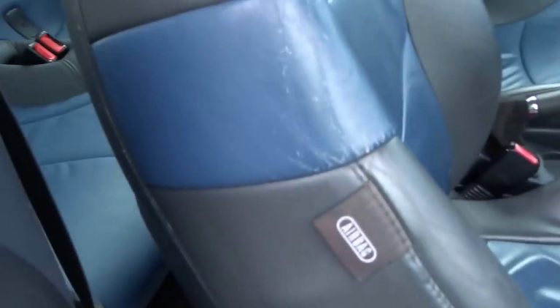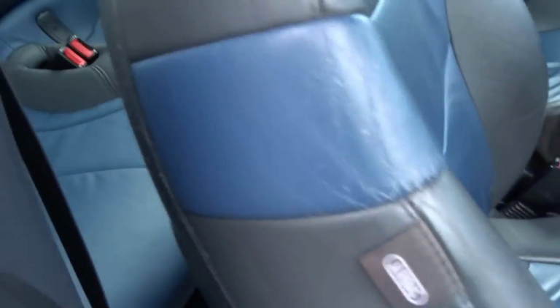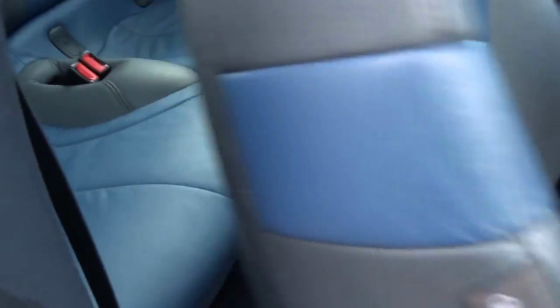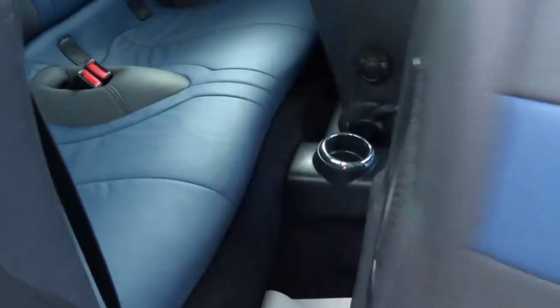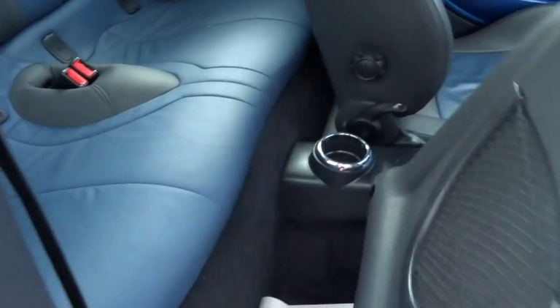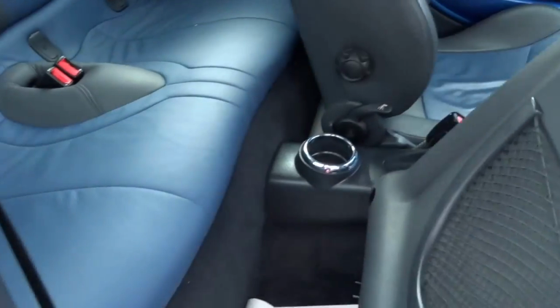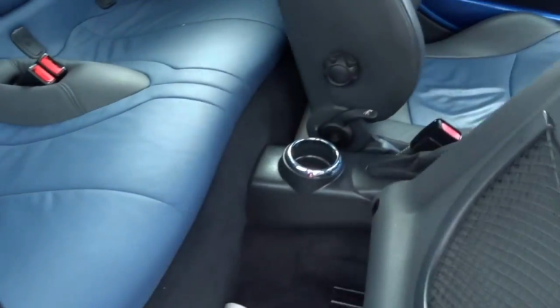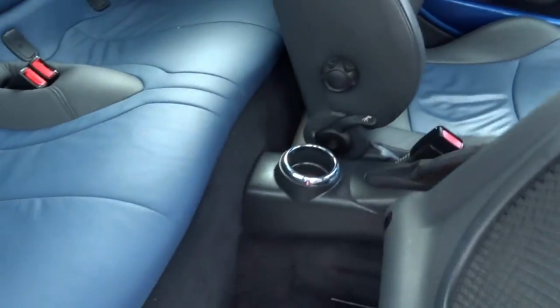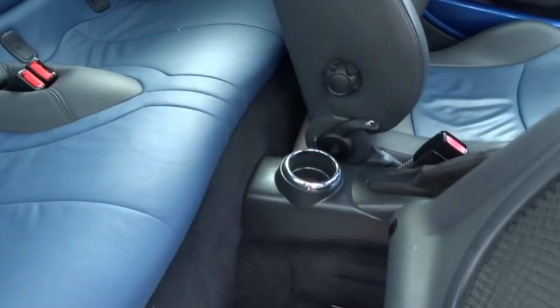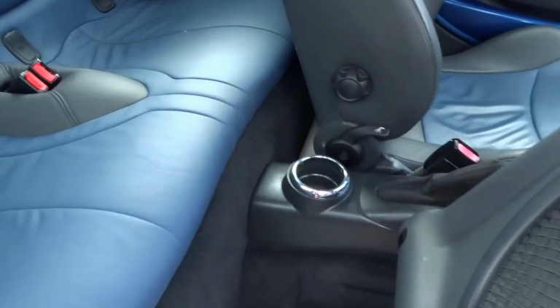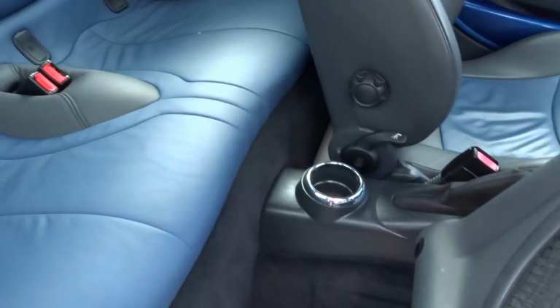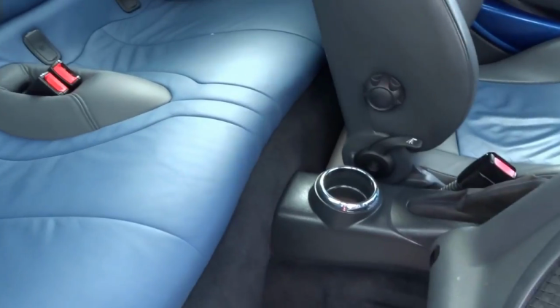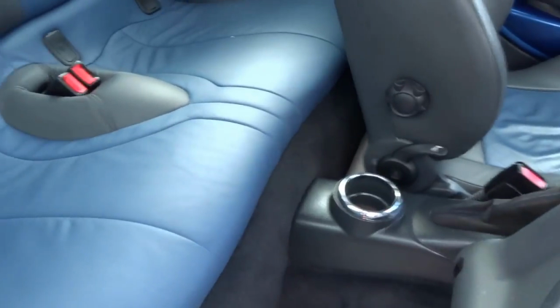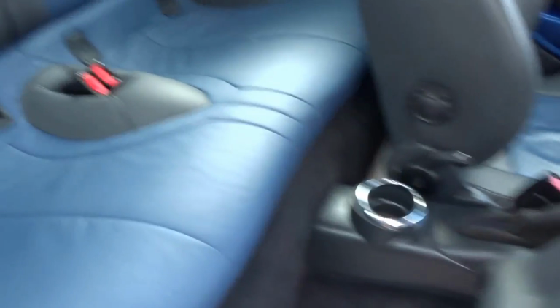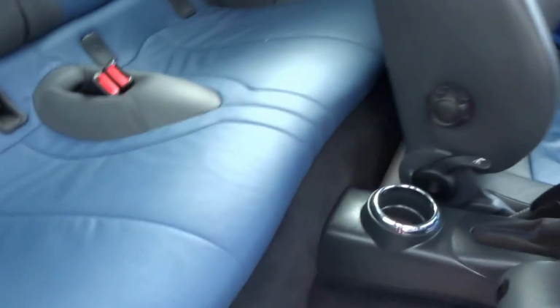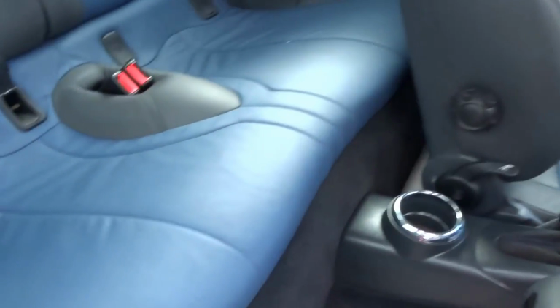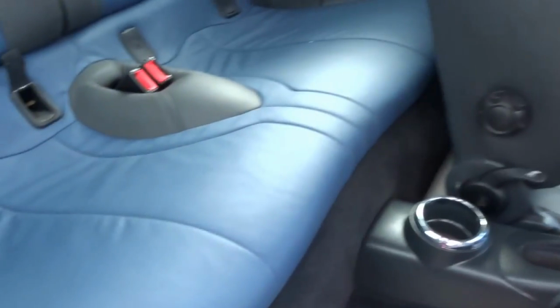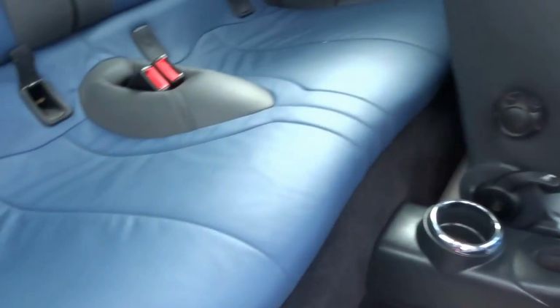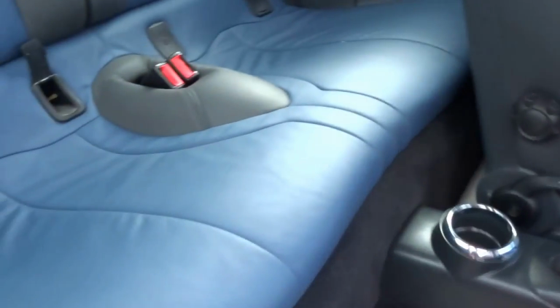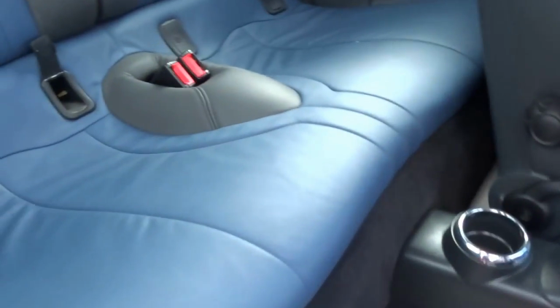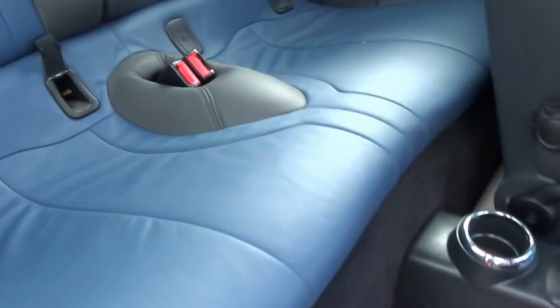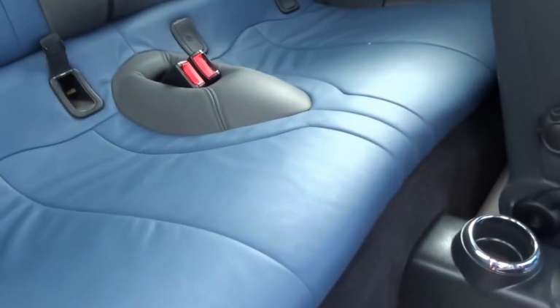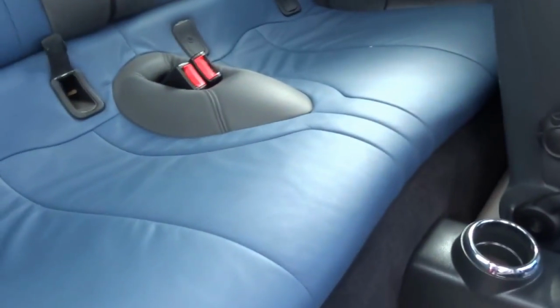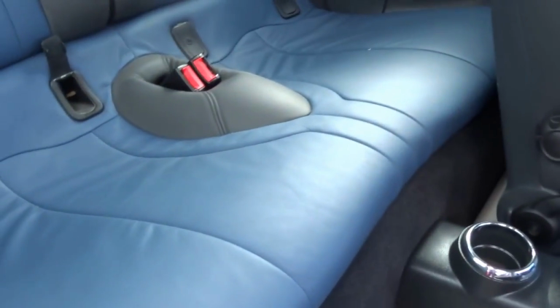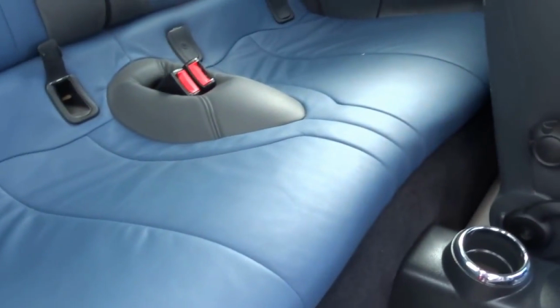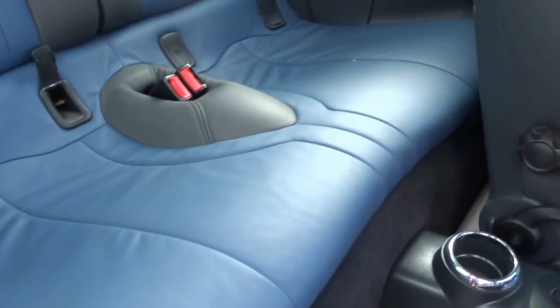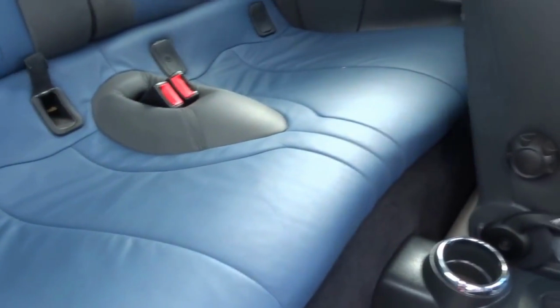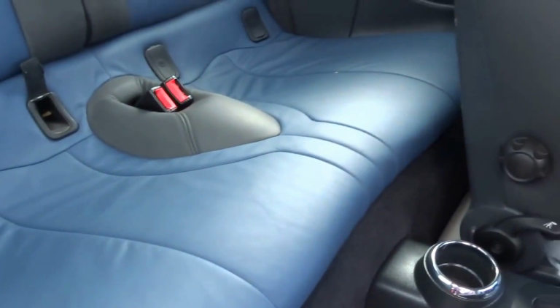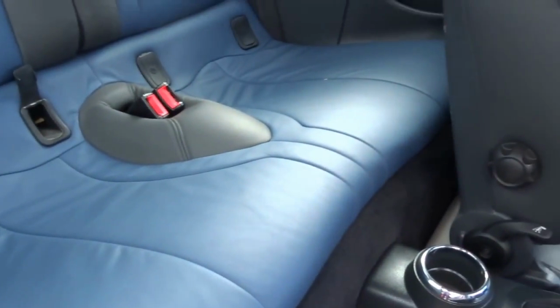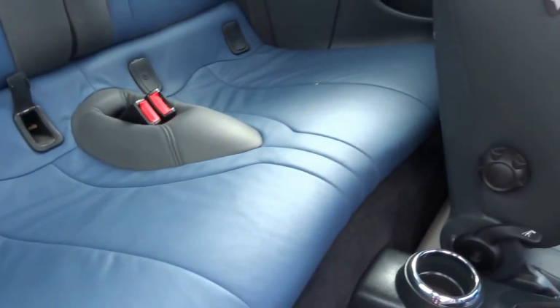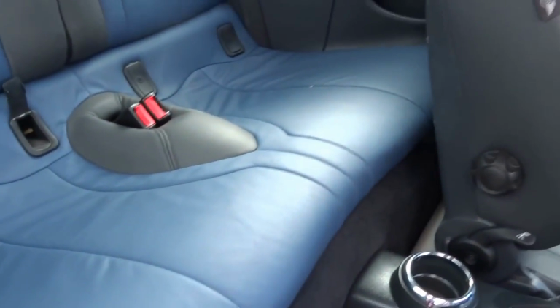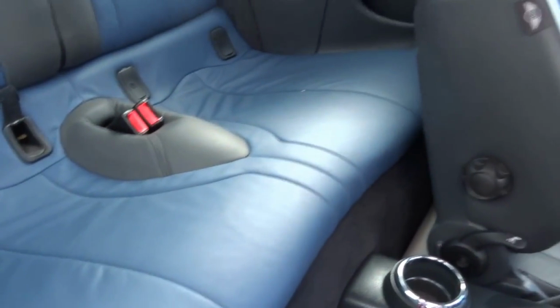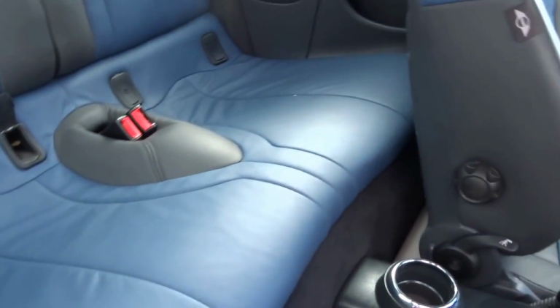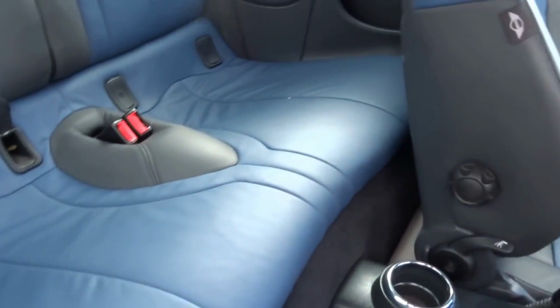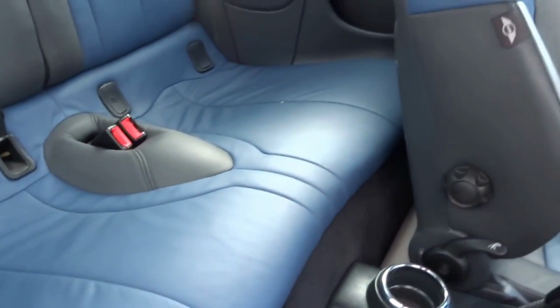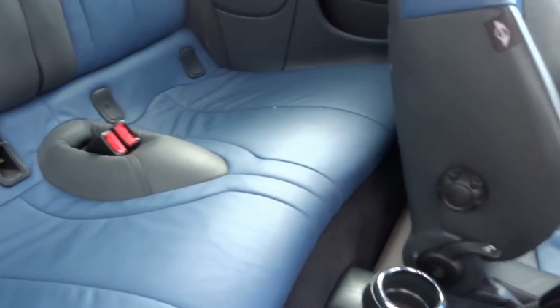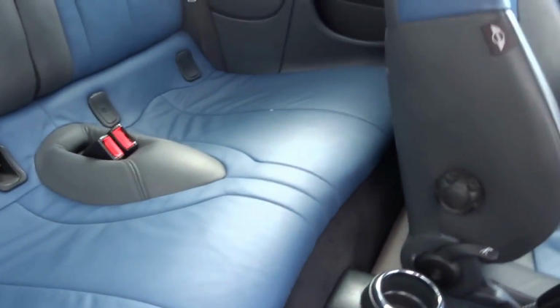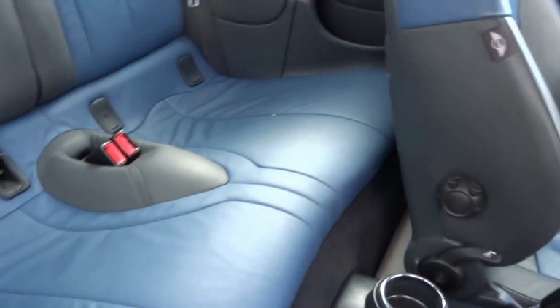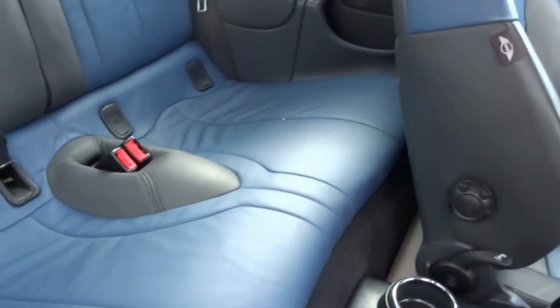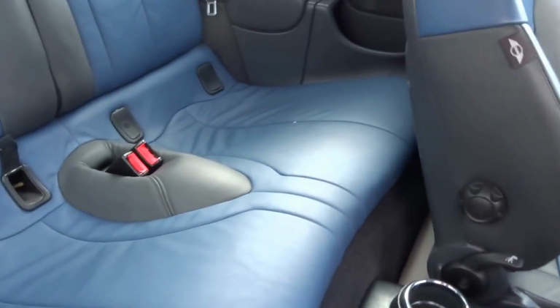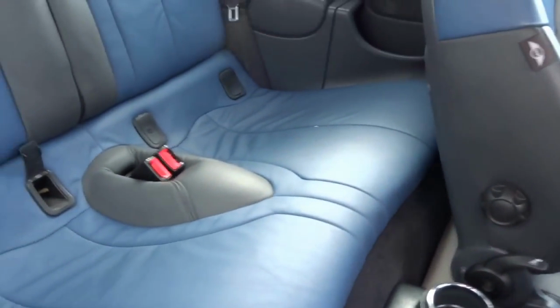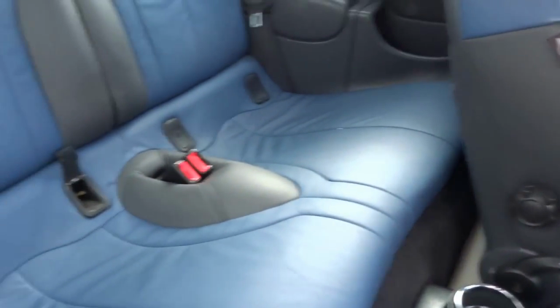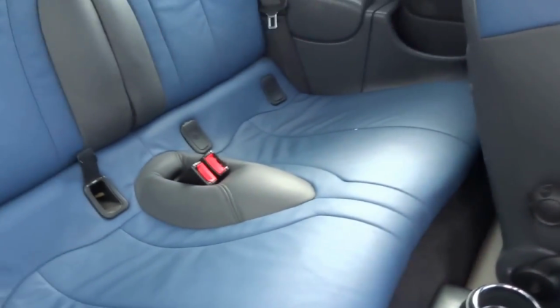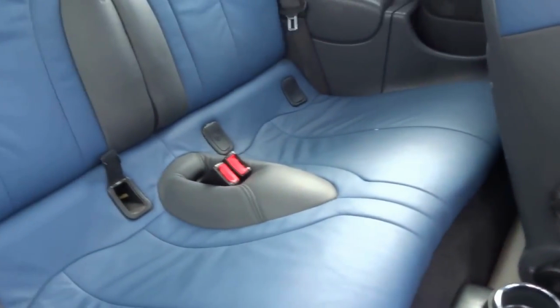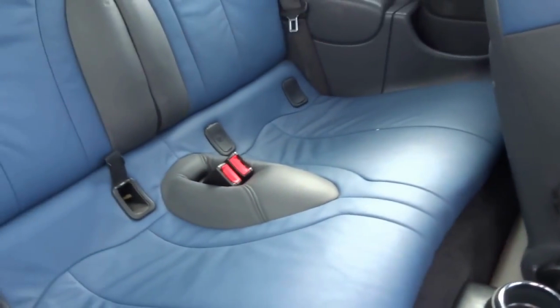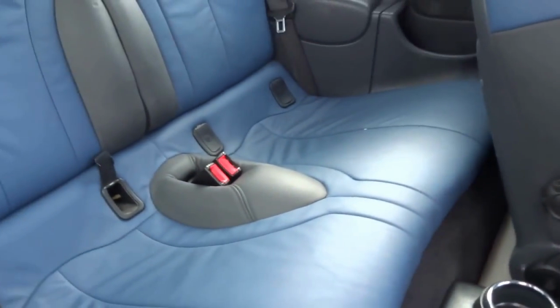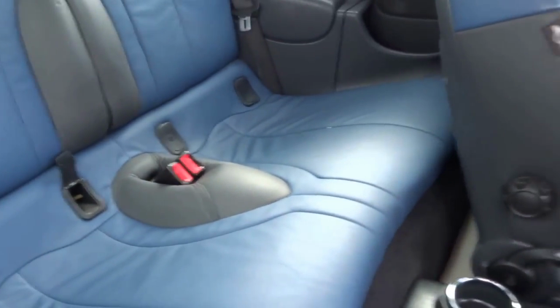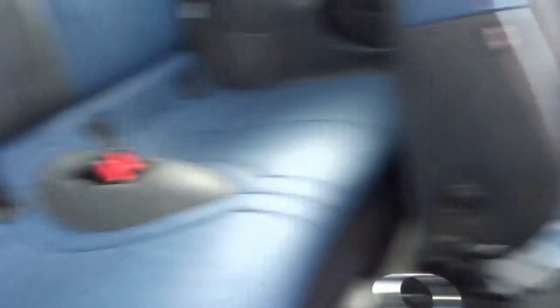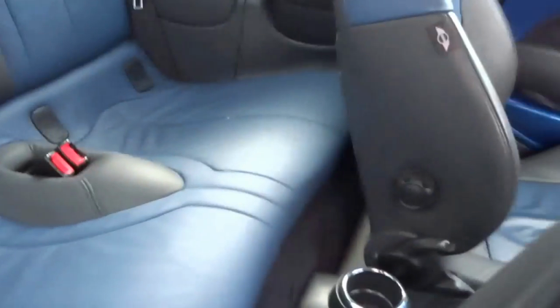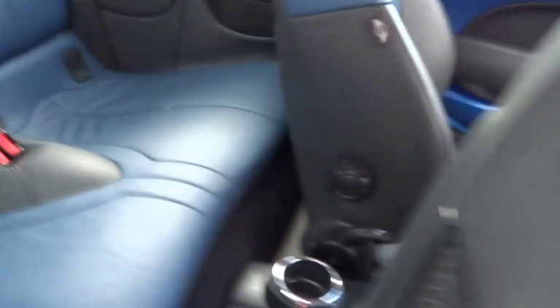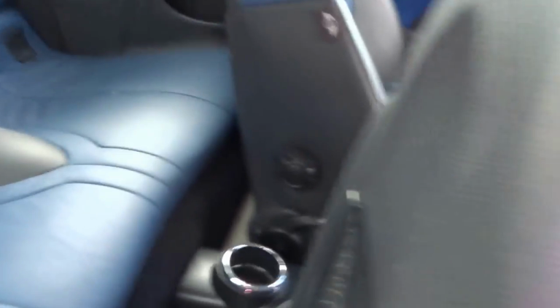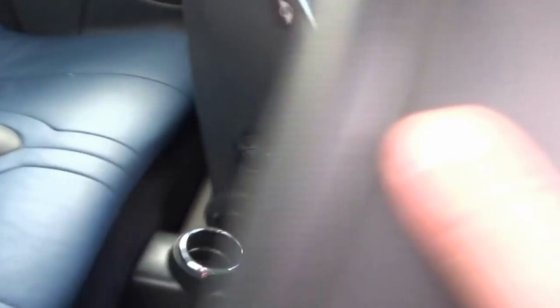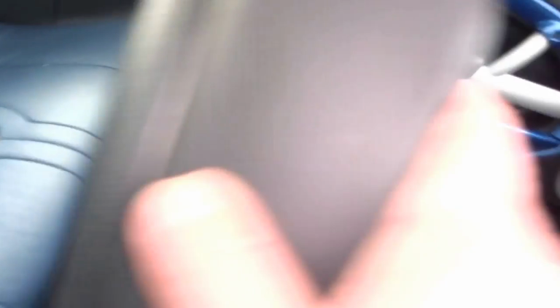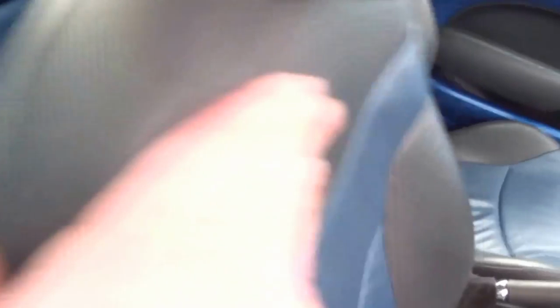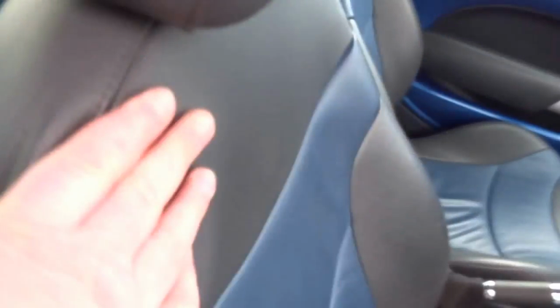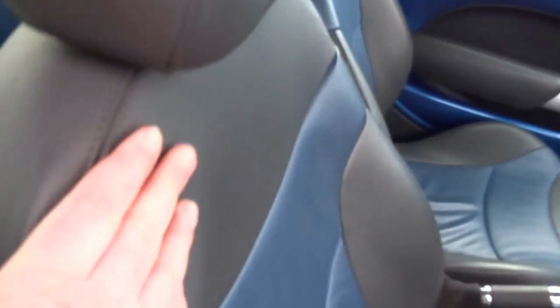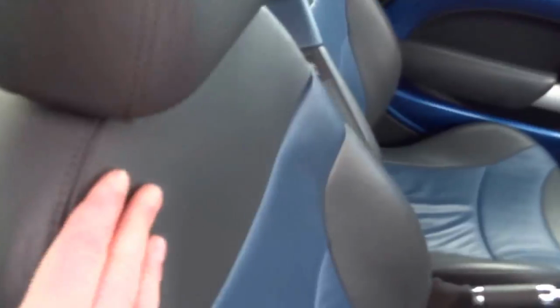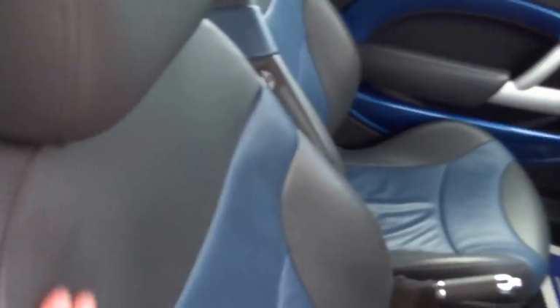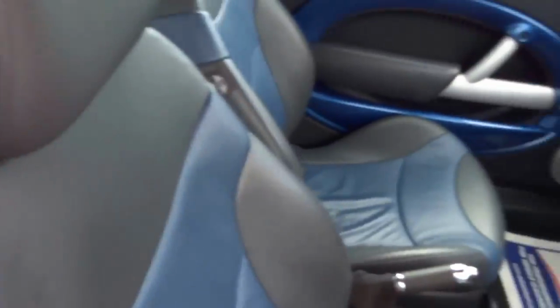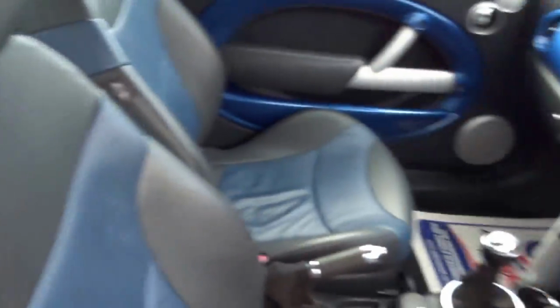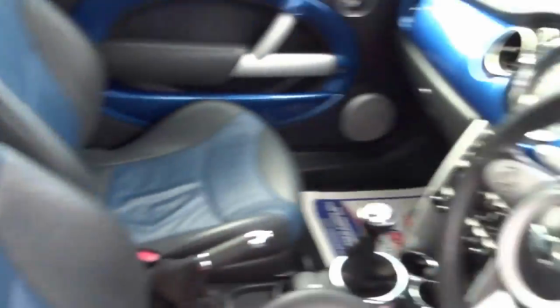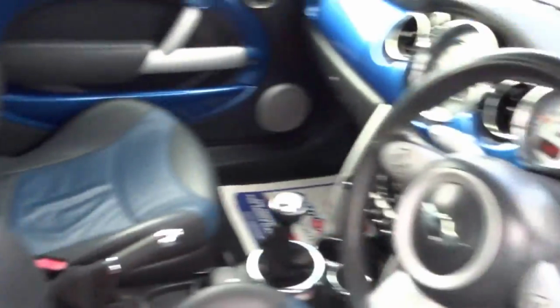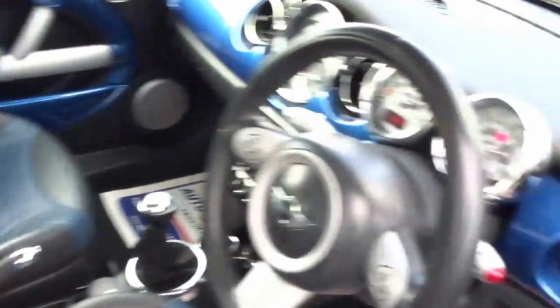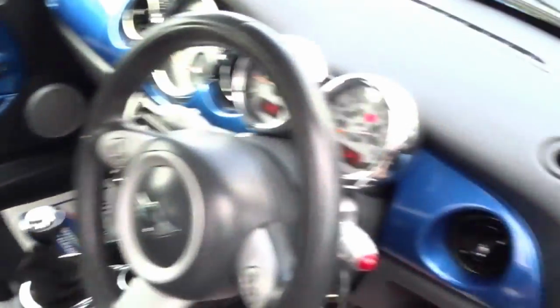The overall condition is fantastic. The back seats haven't really seen much use at all, and it's still got the Isofix mounts as well if you've got children.